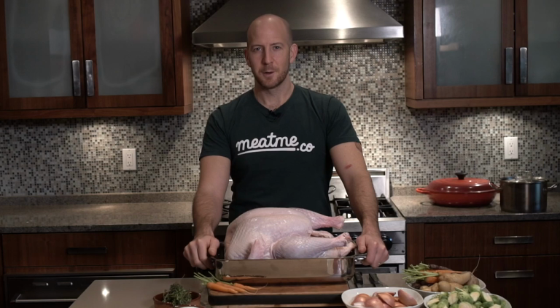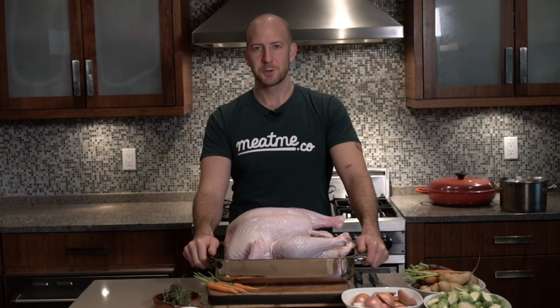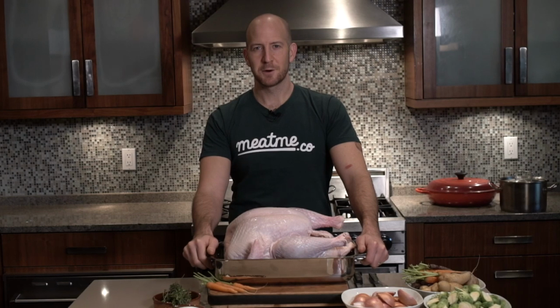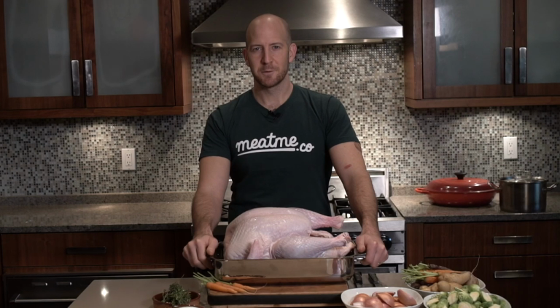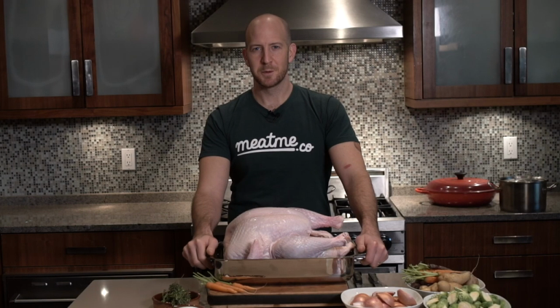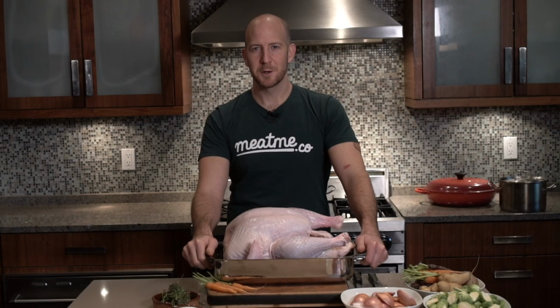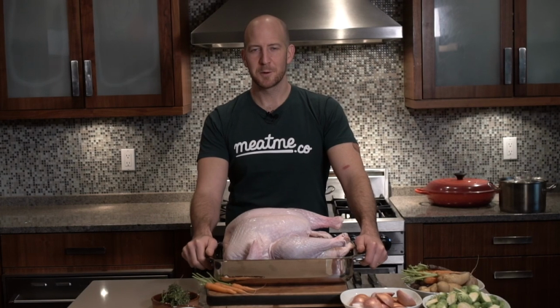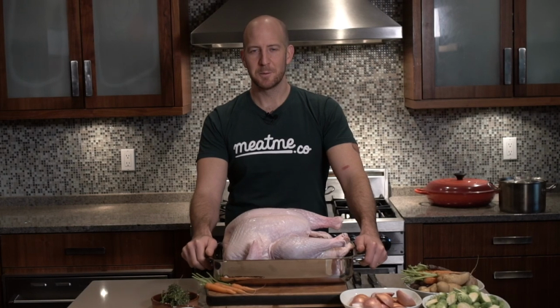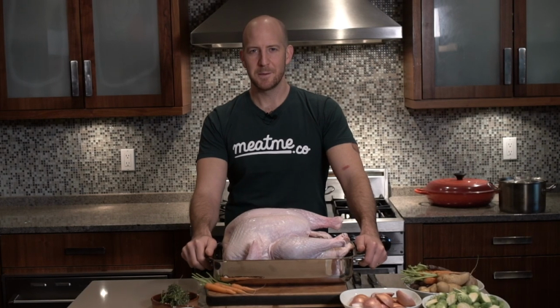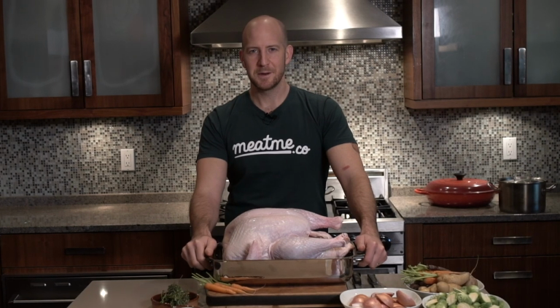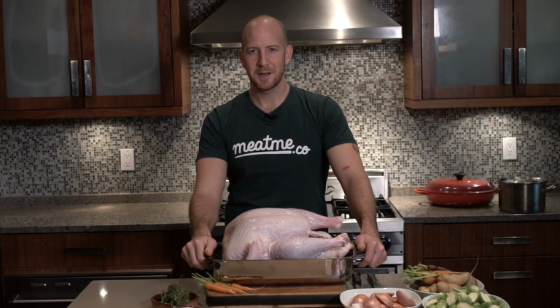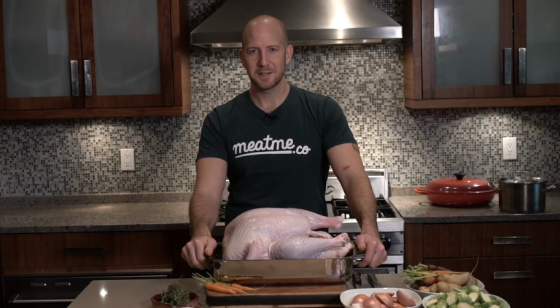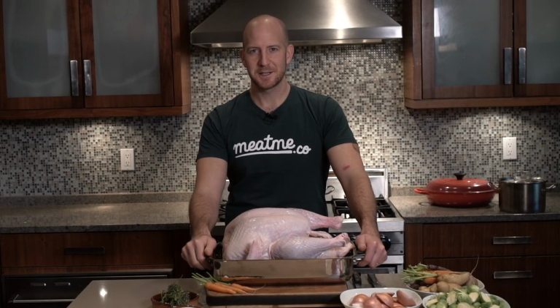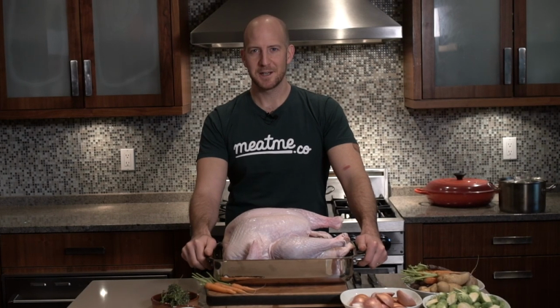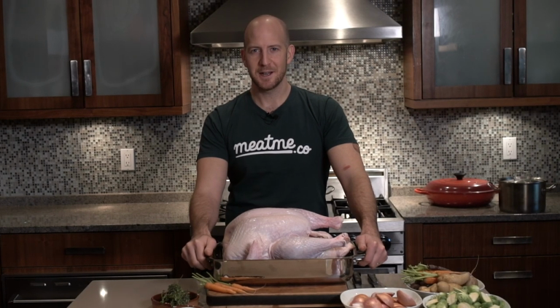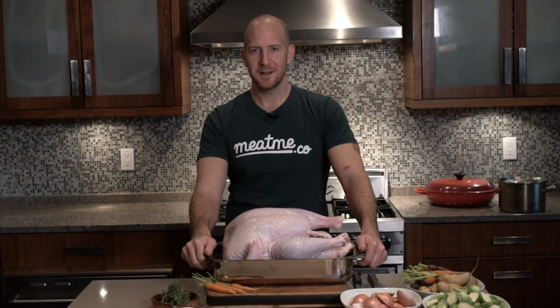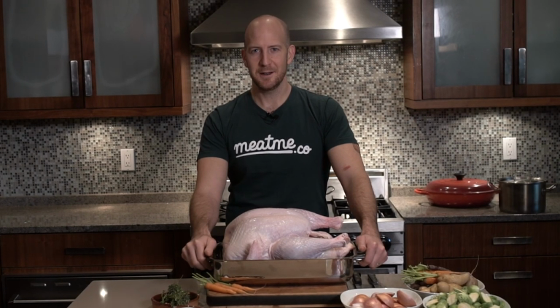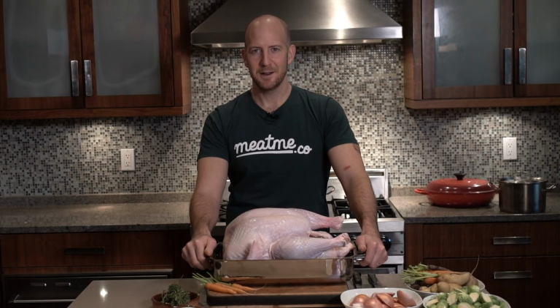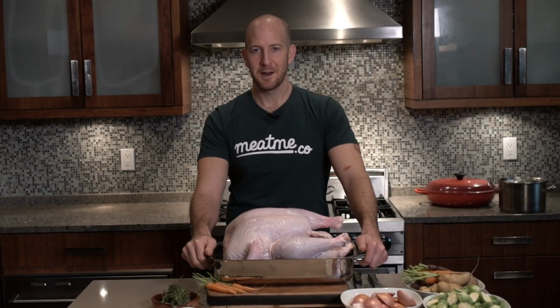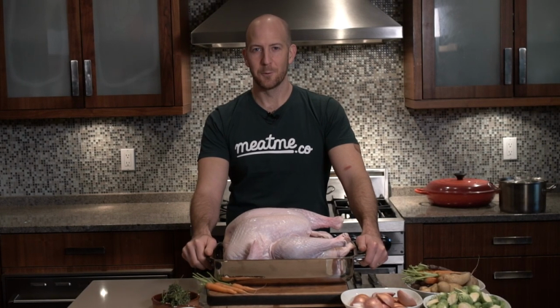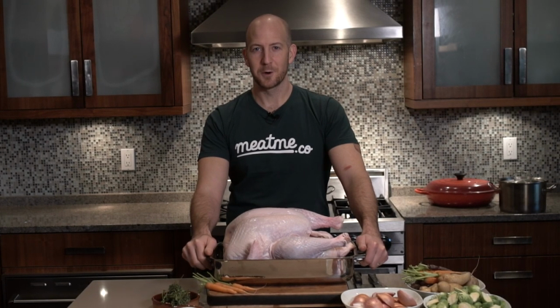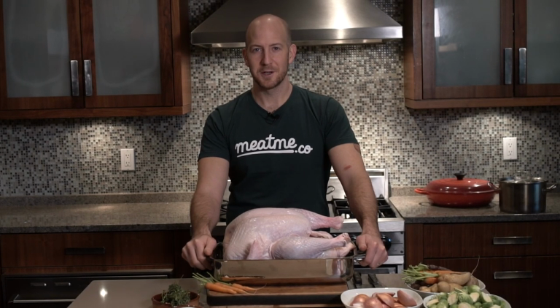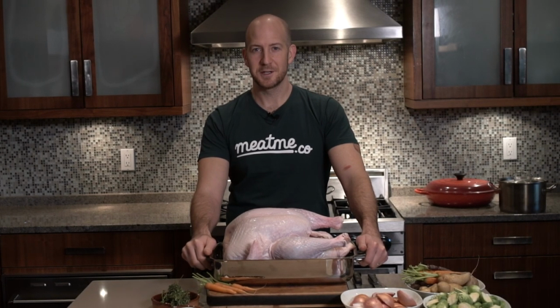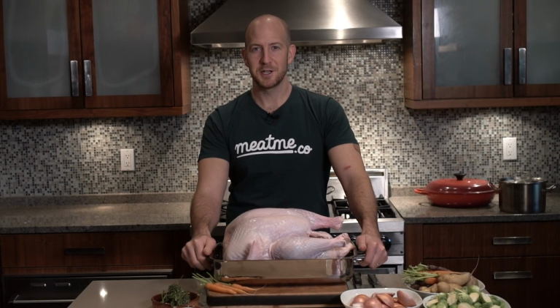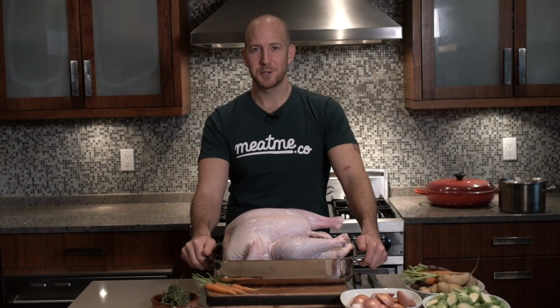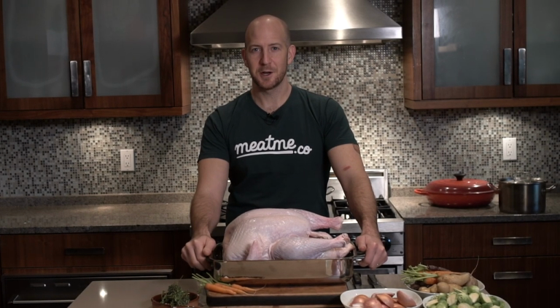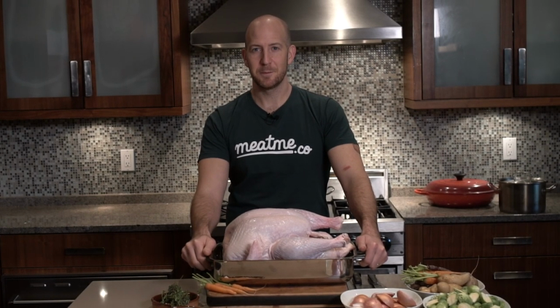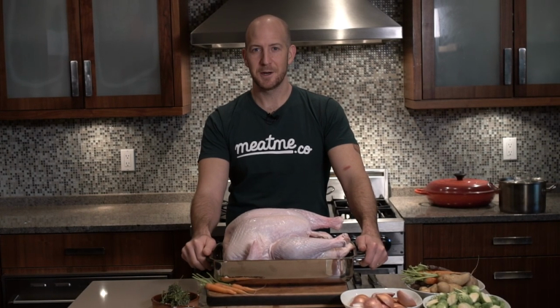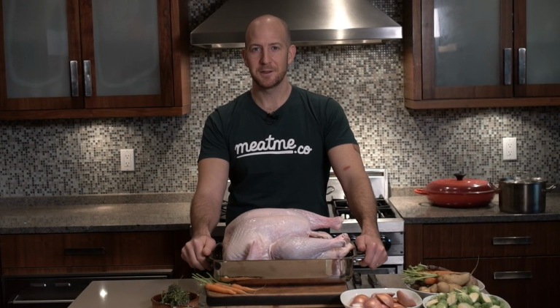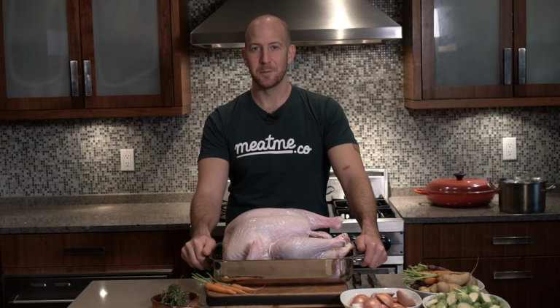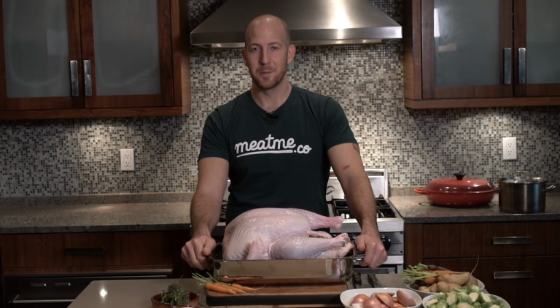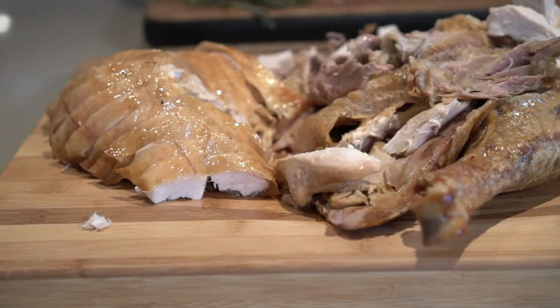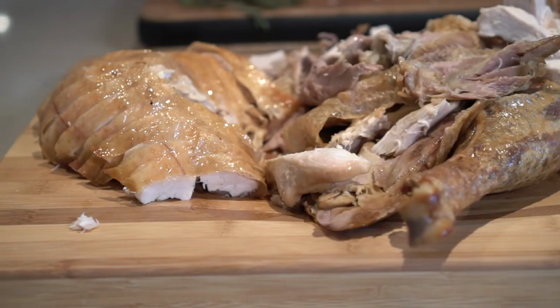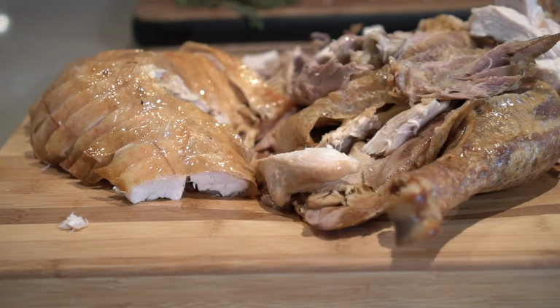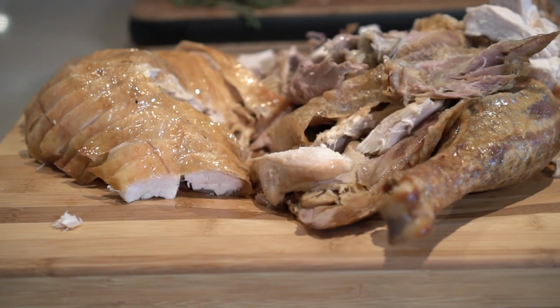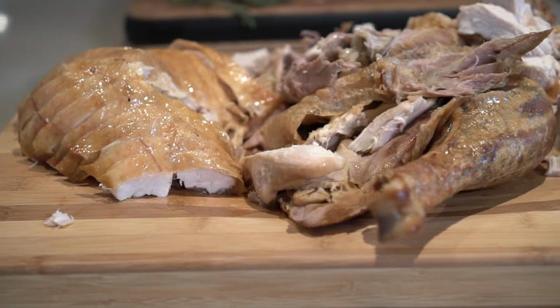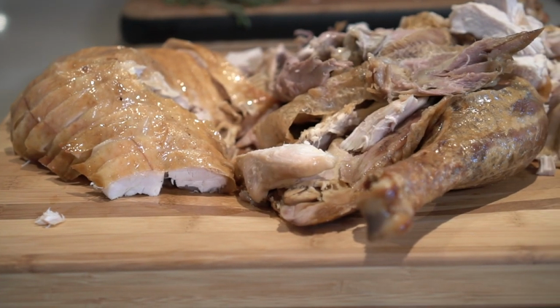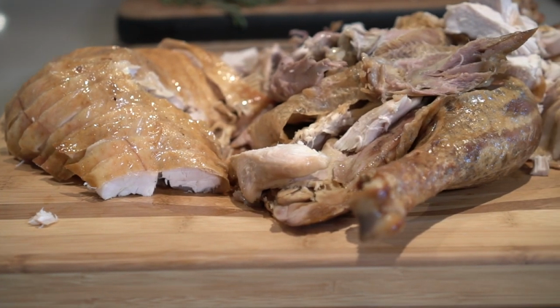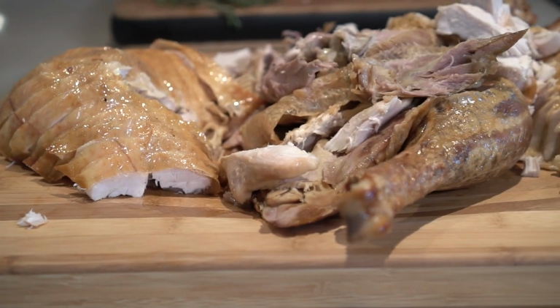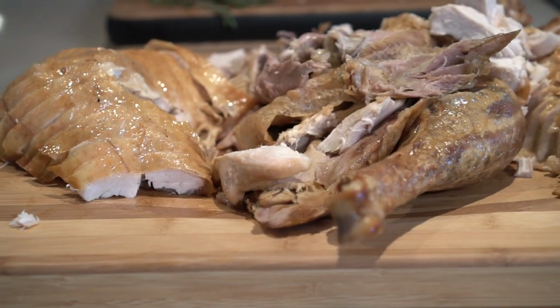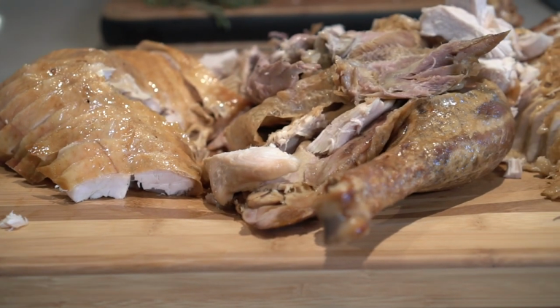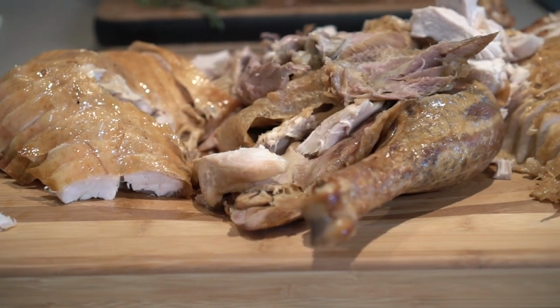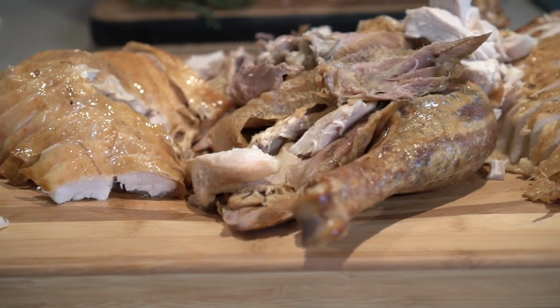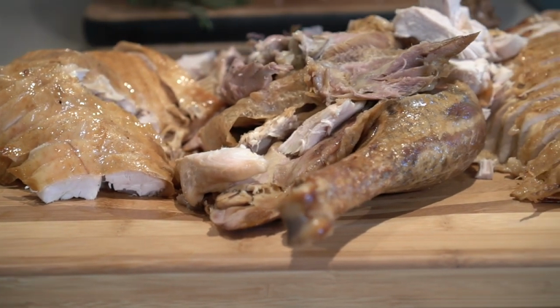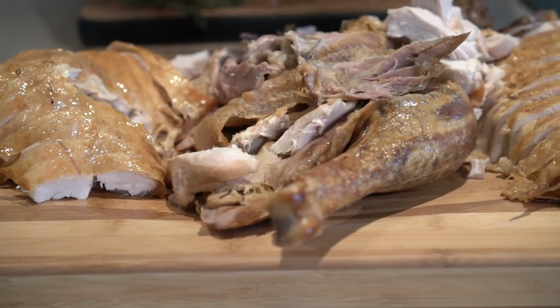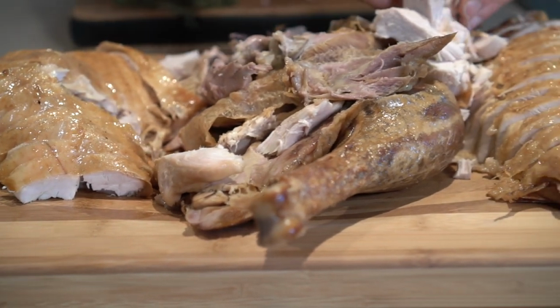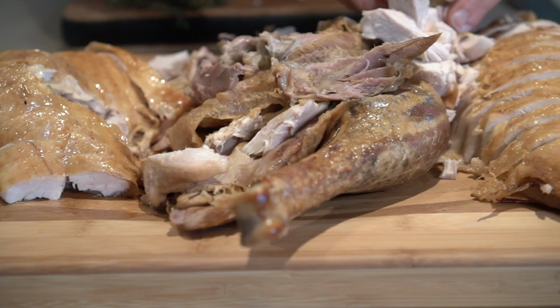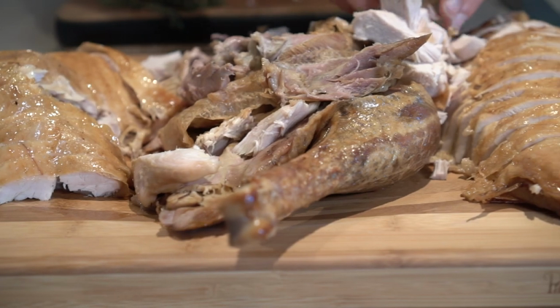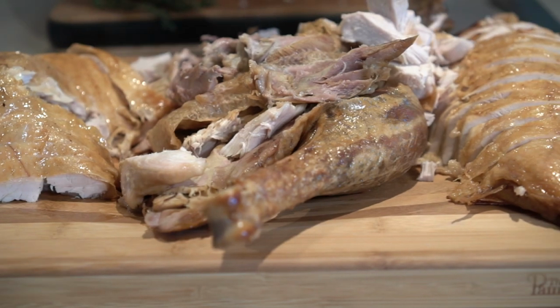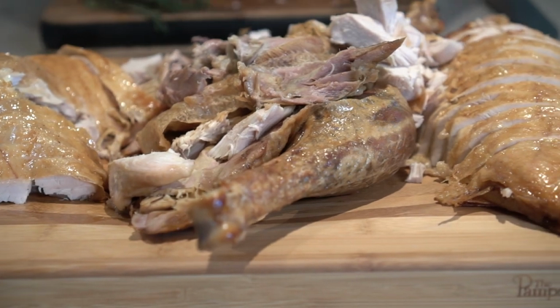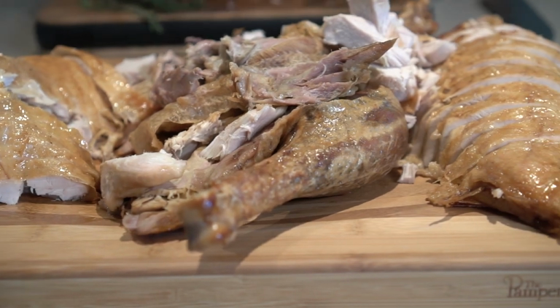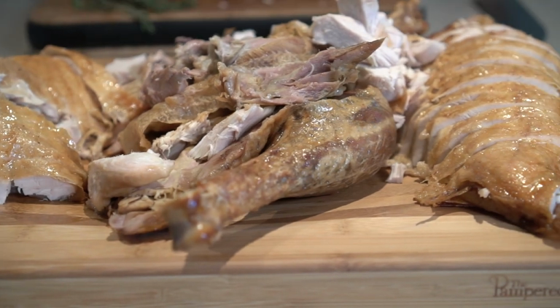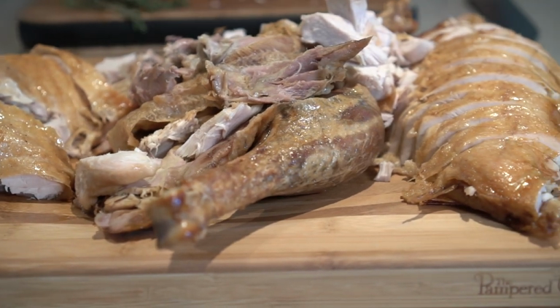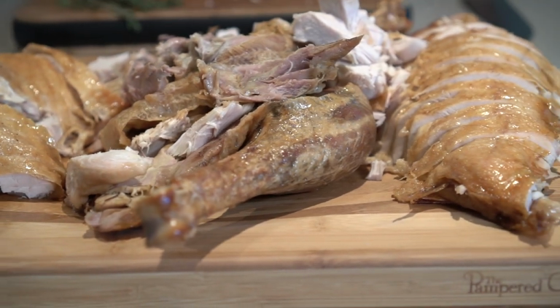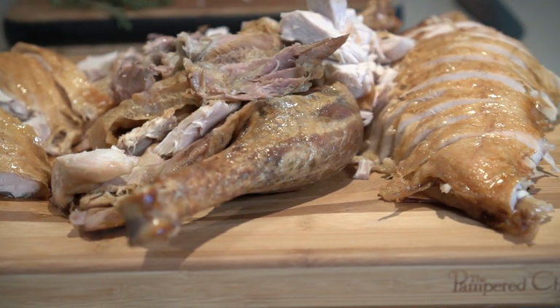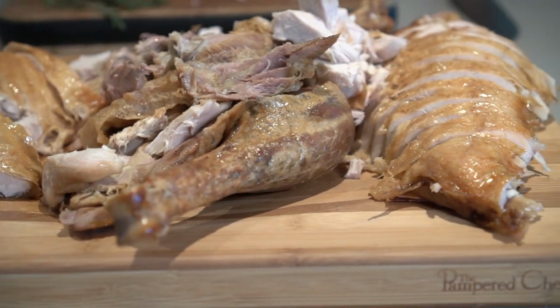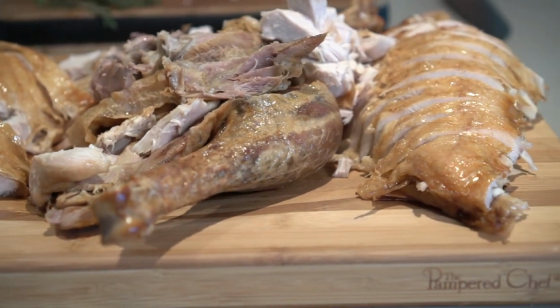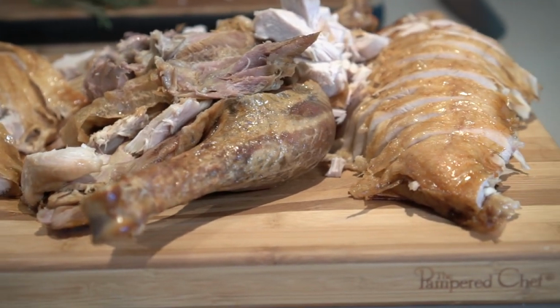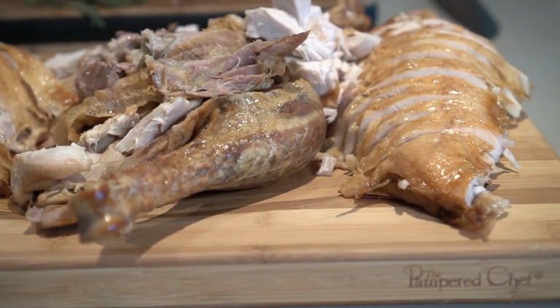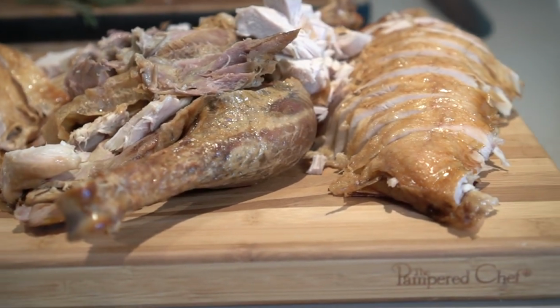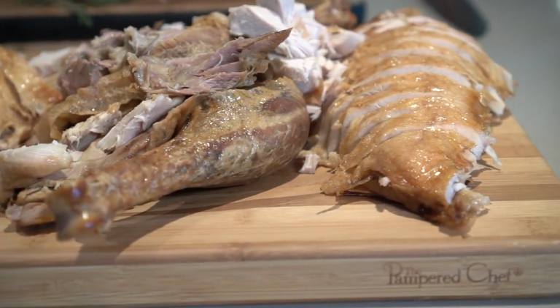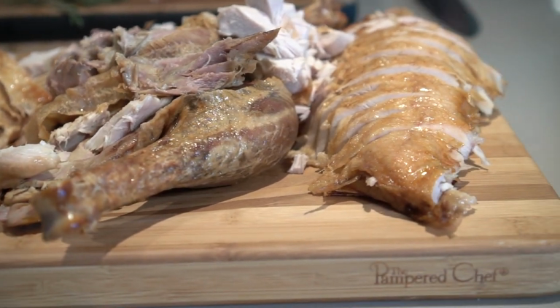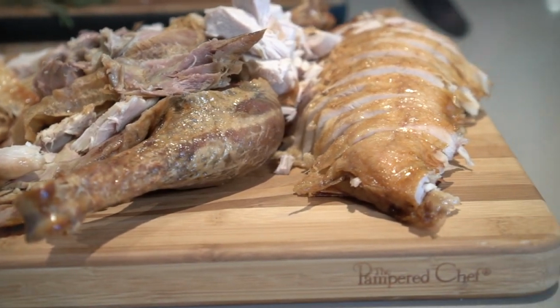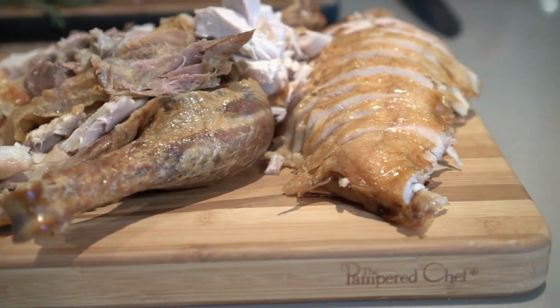I'm Trevor Bird with meetme.ca and we're going to teach you how to make the best stress-free holiday turkey of your life.